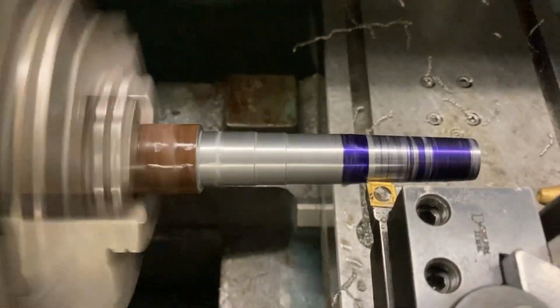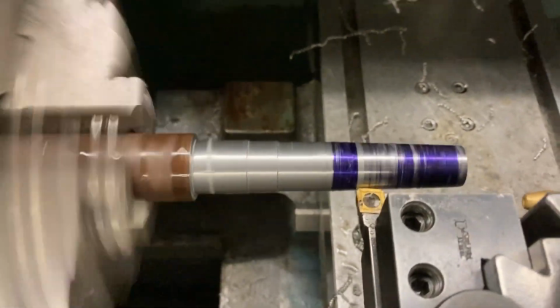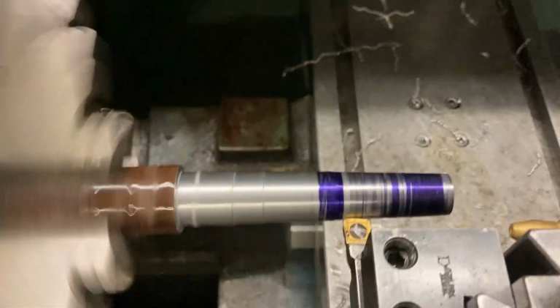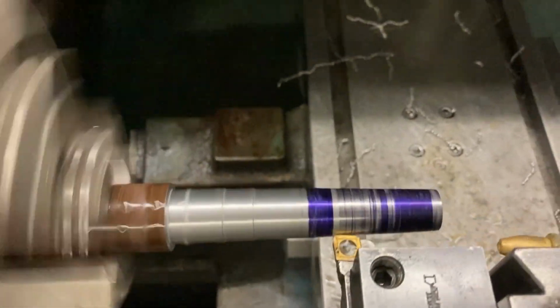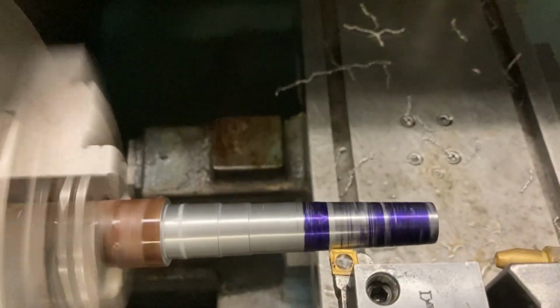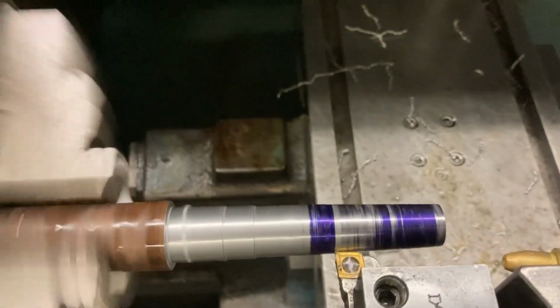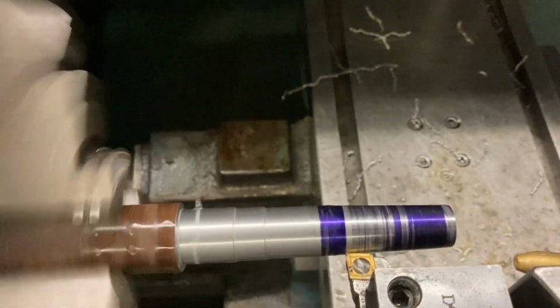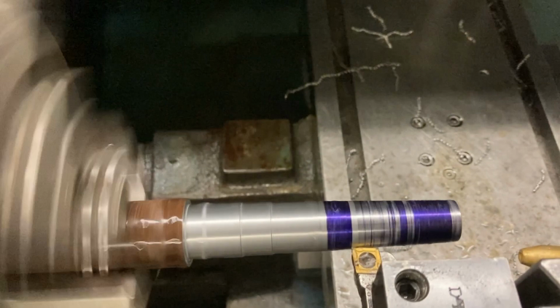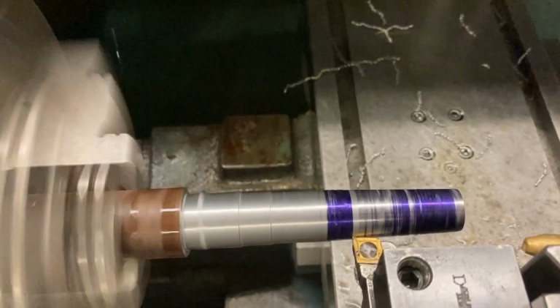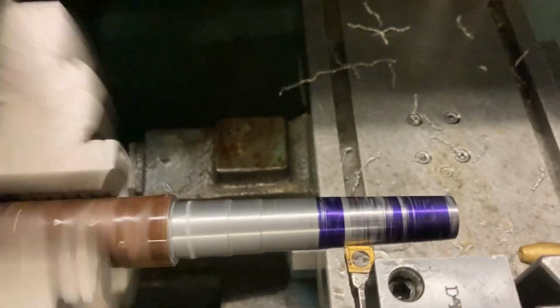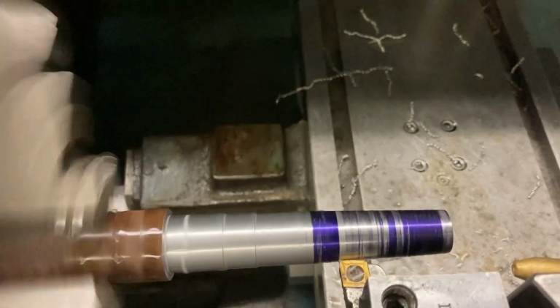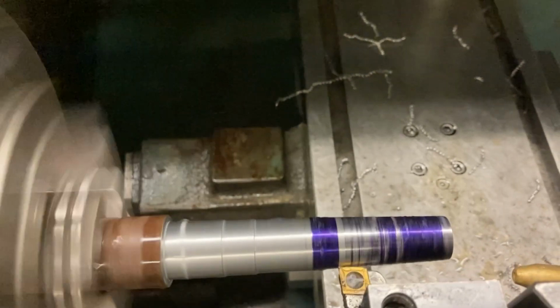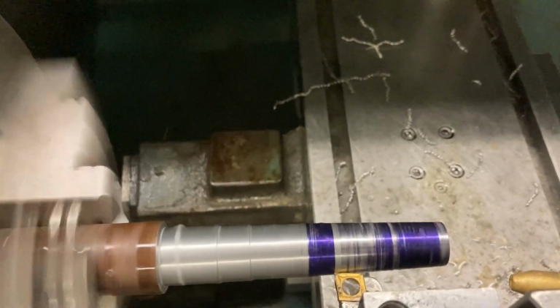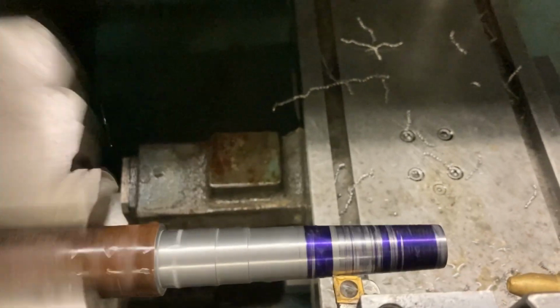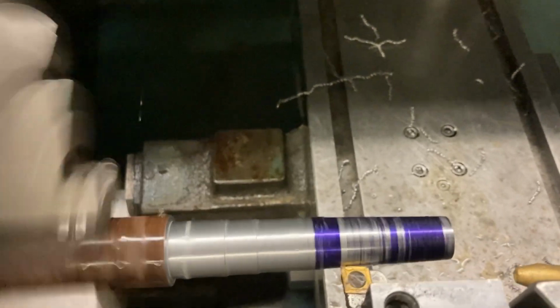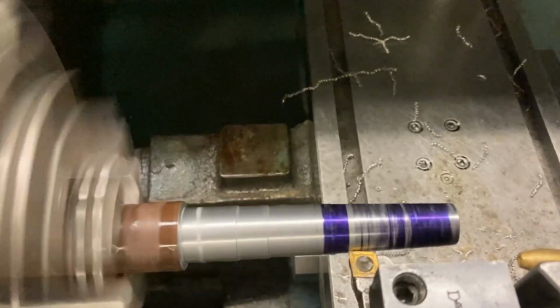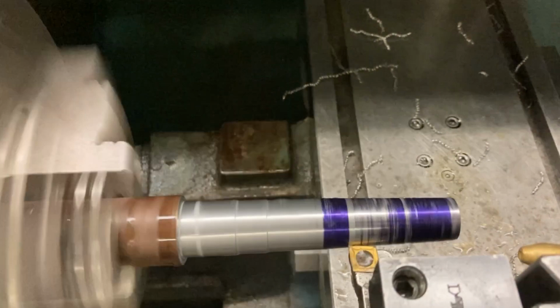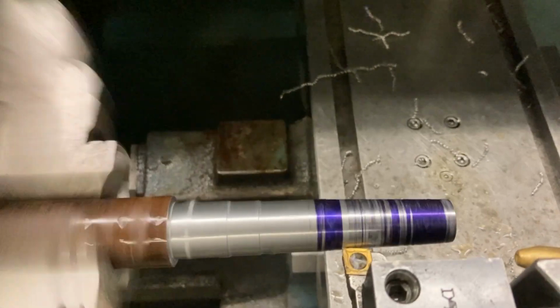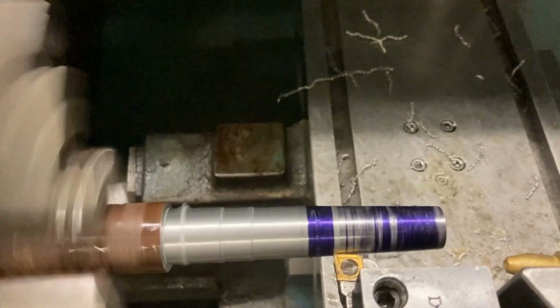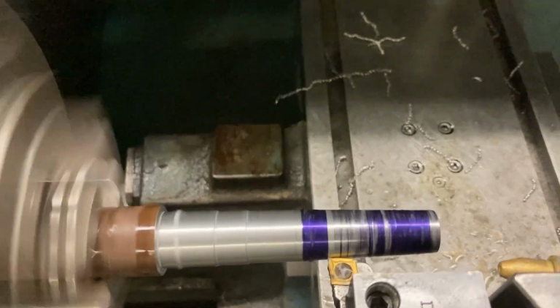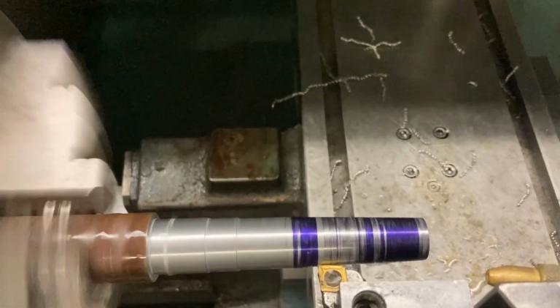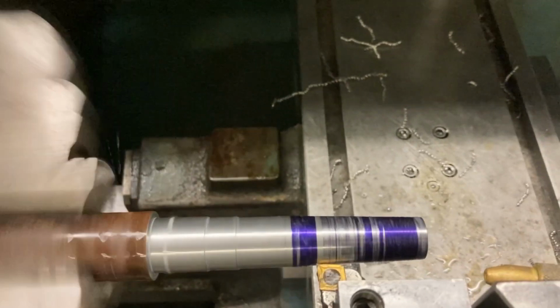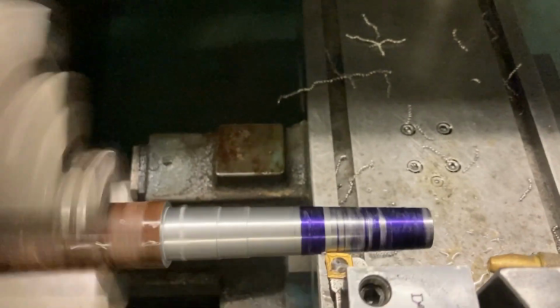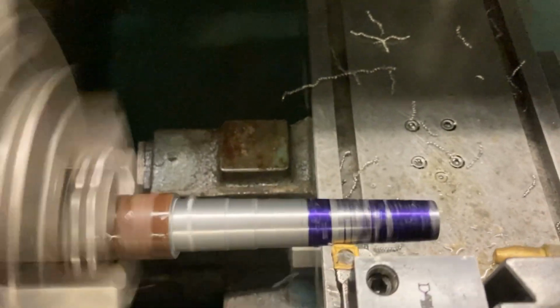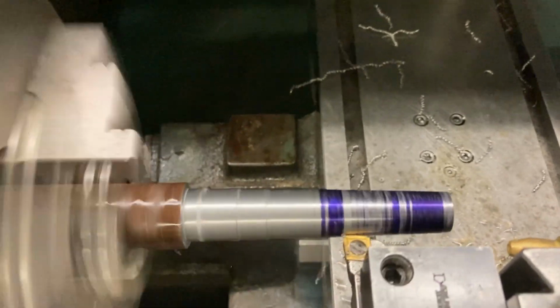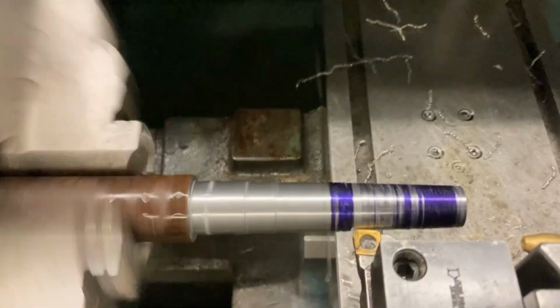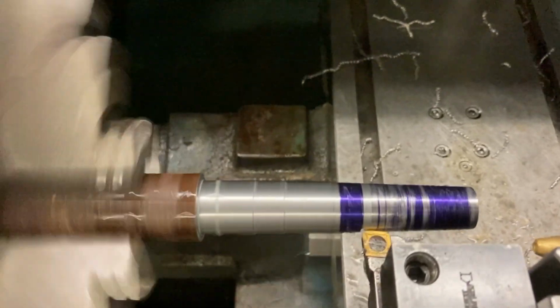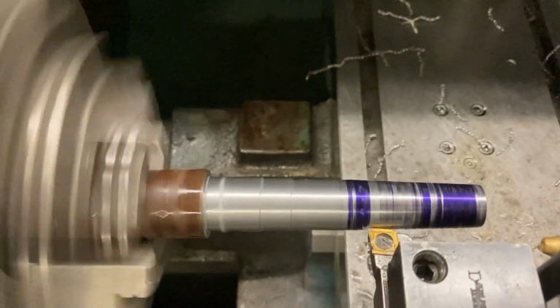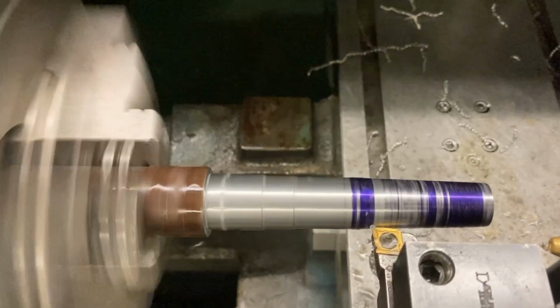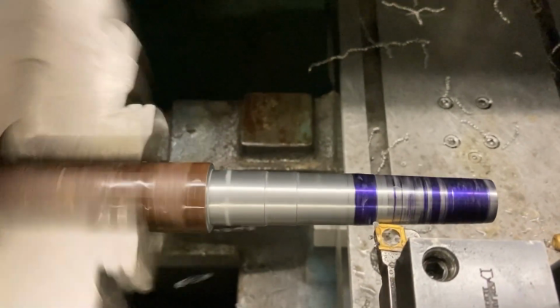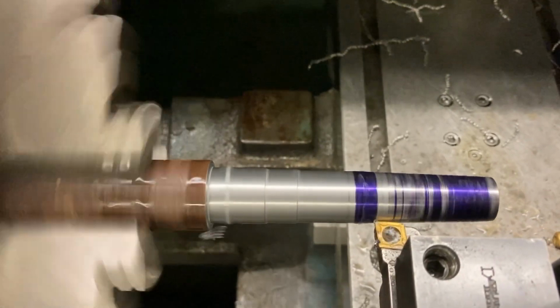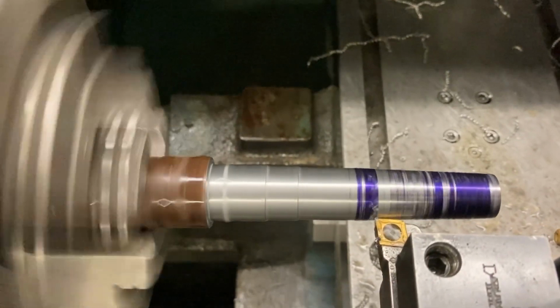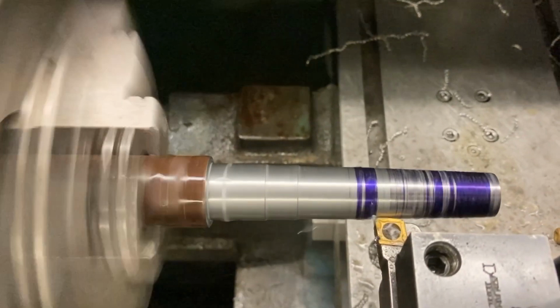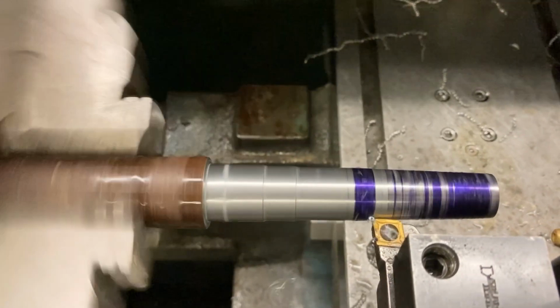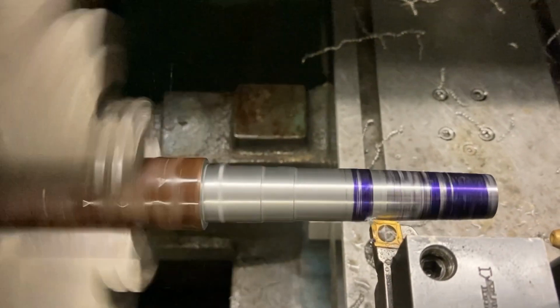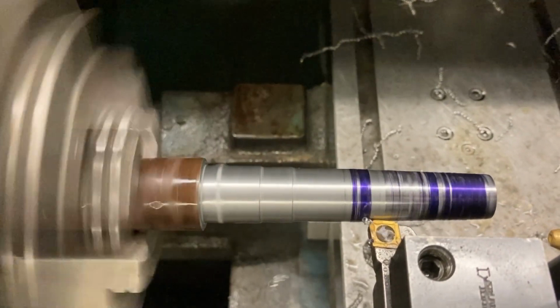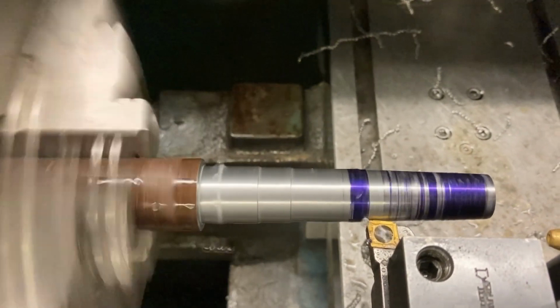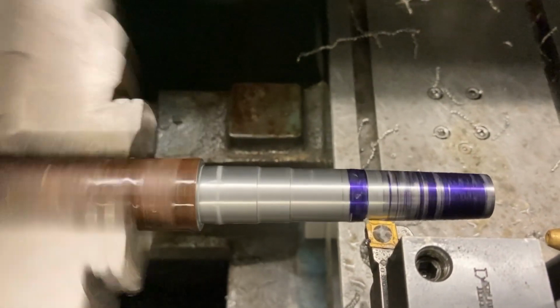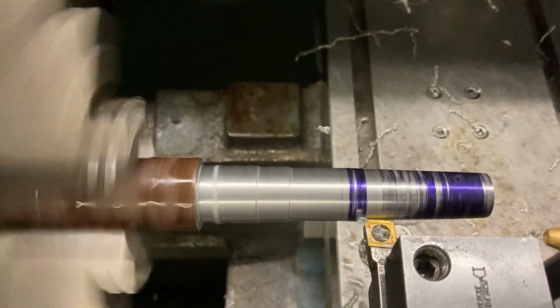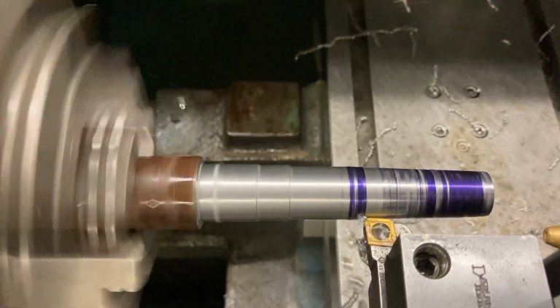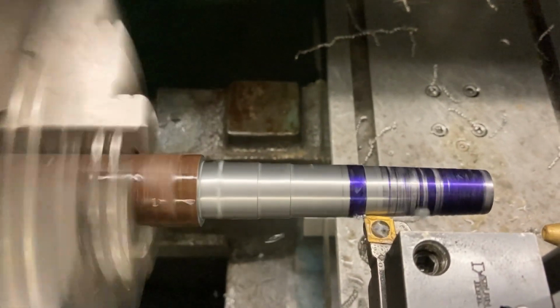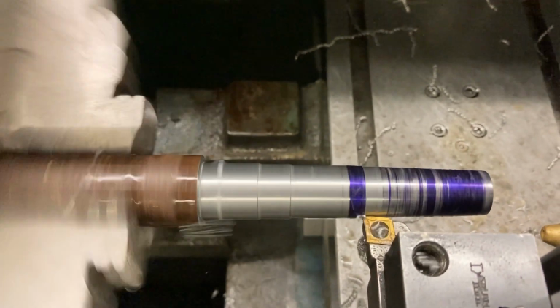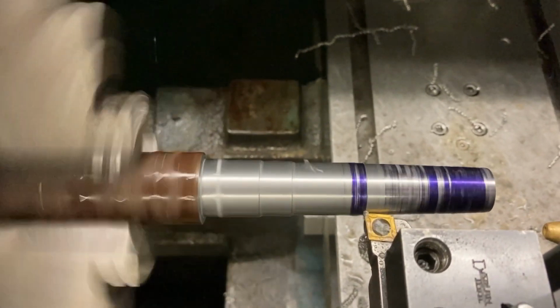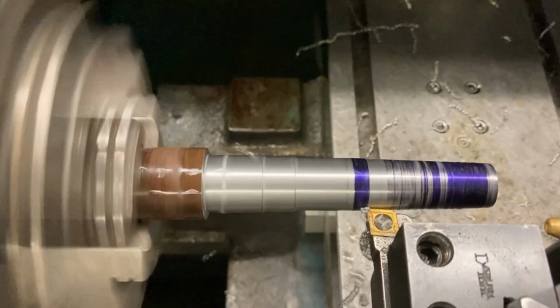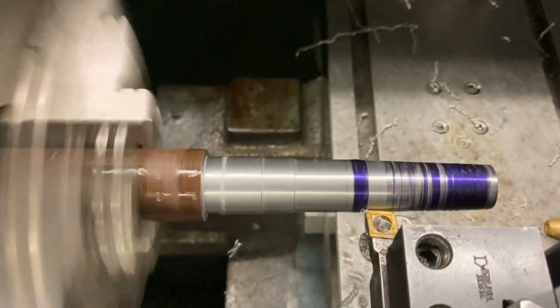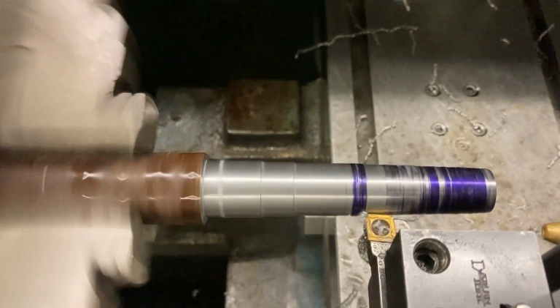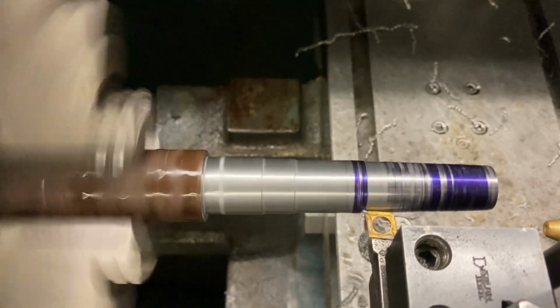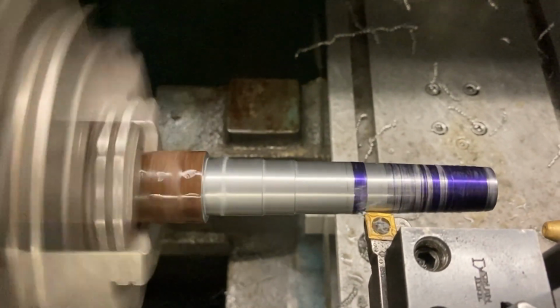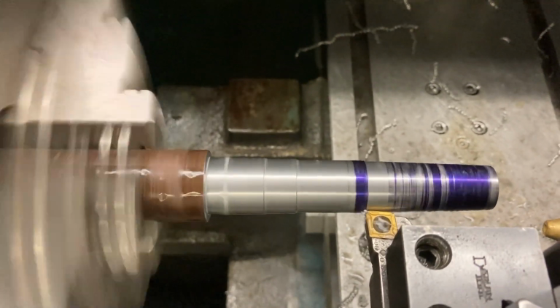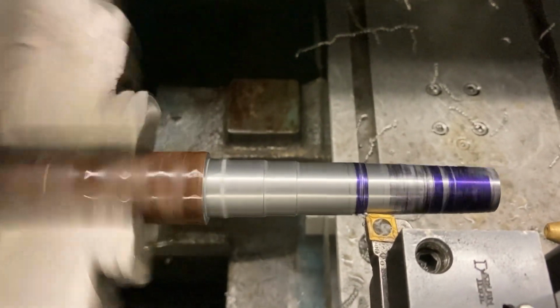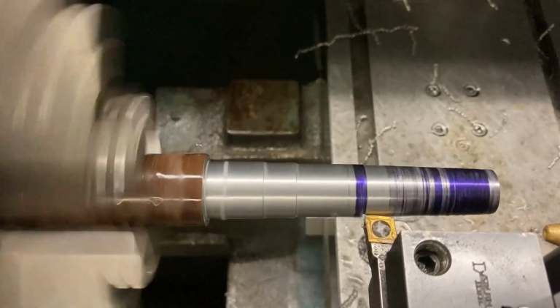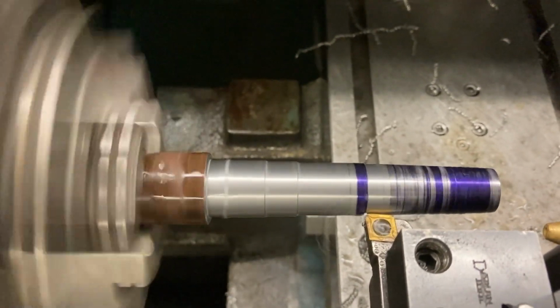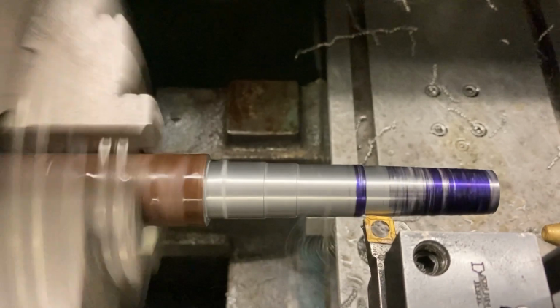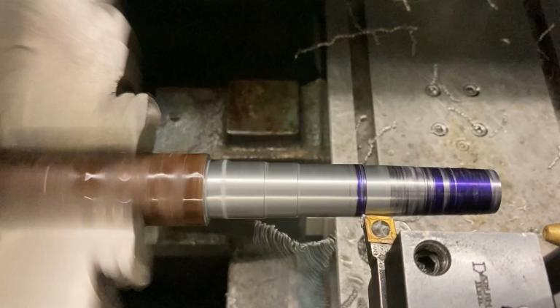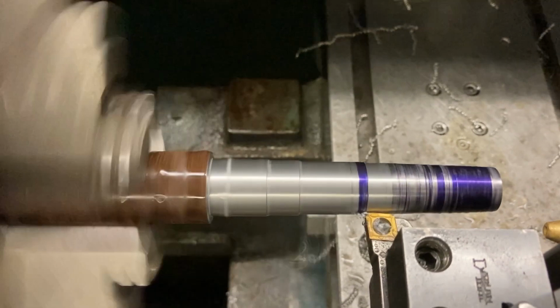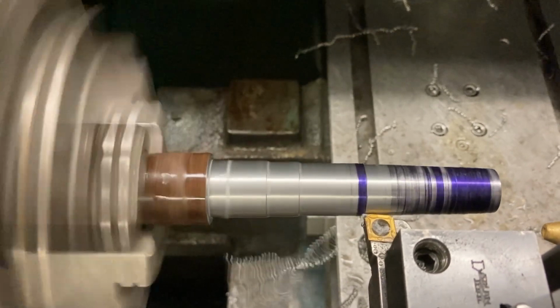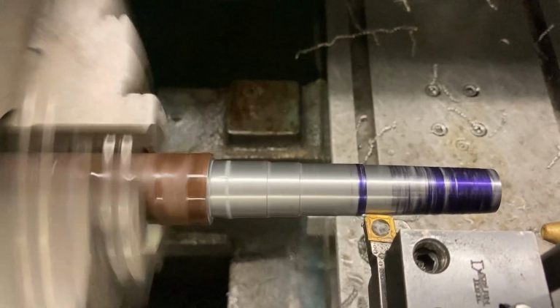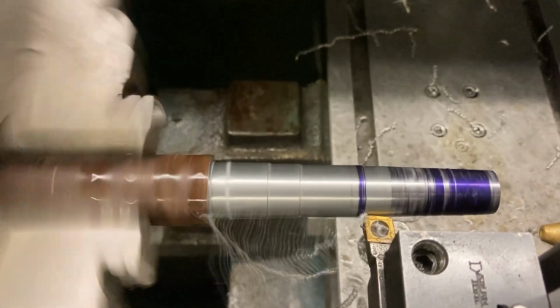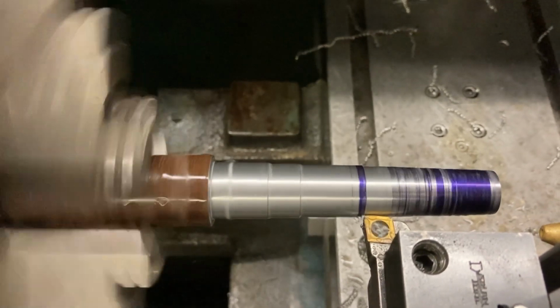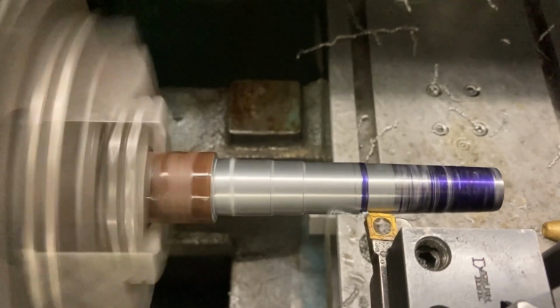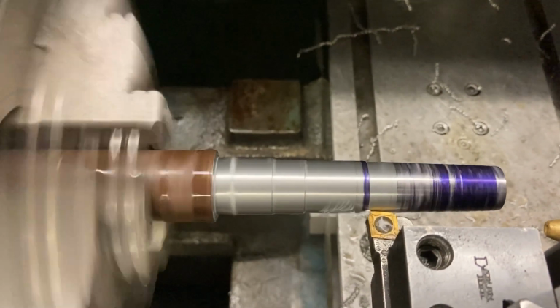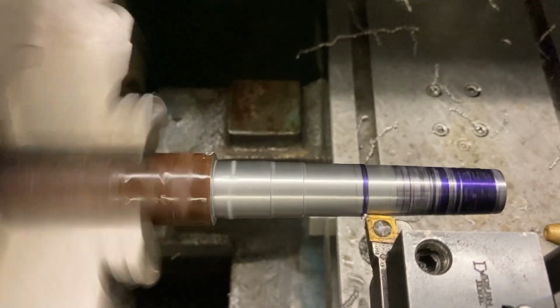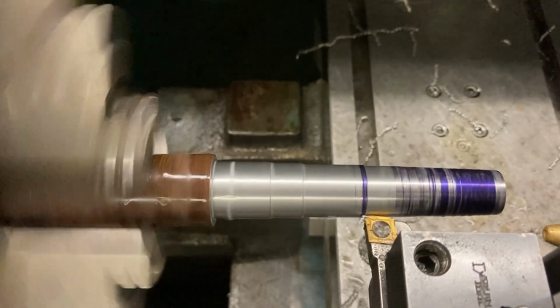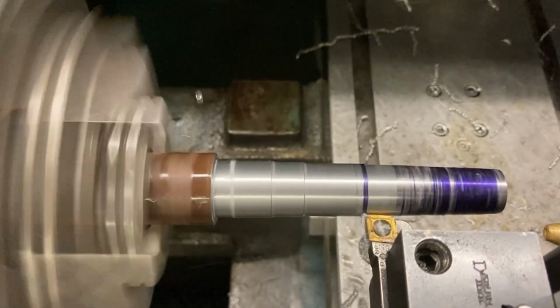We're cutting again. Stop, CNC run, go. So now it's roughing down the angle.